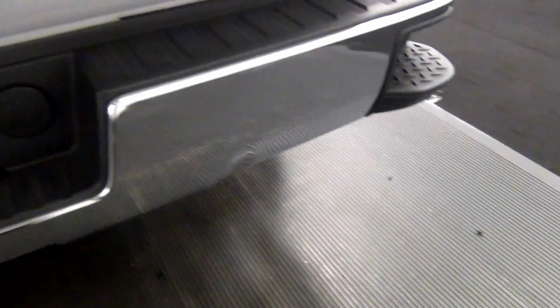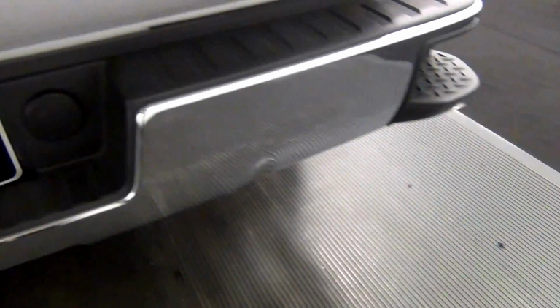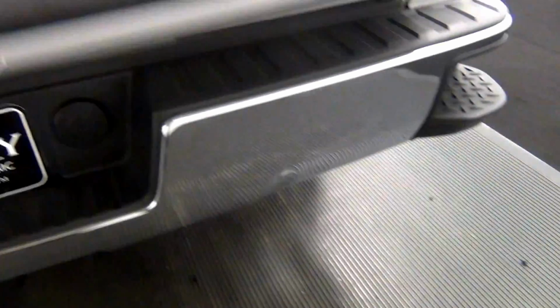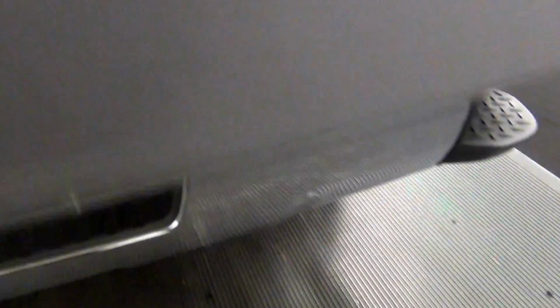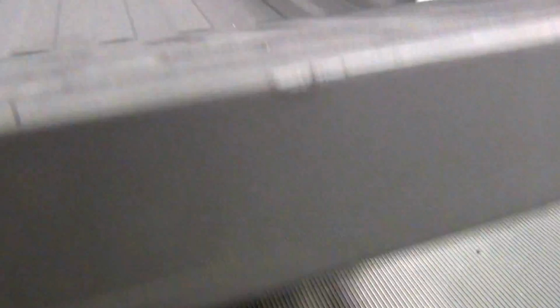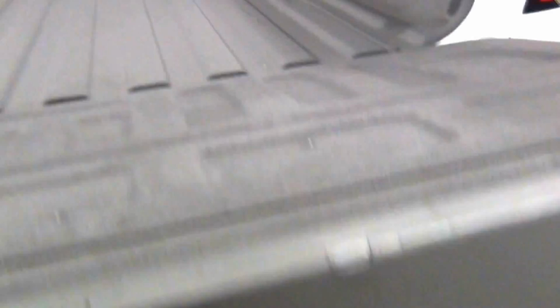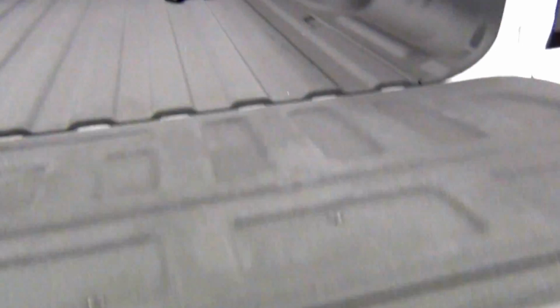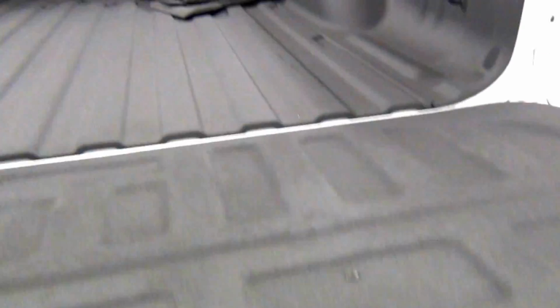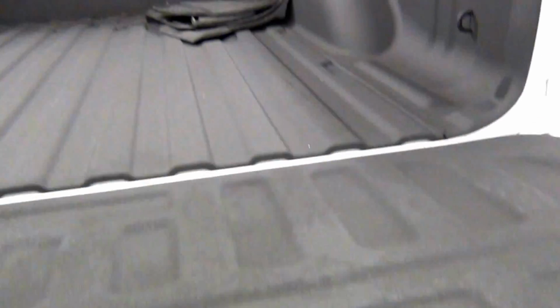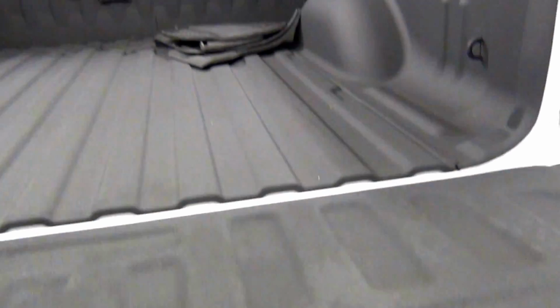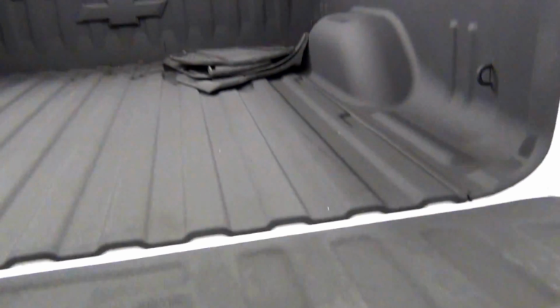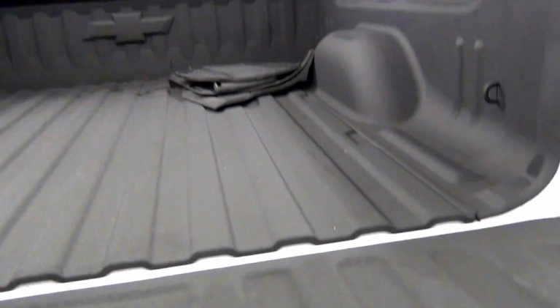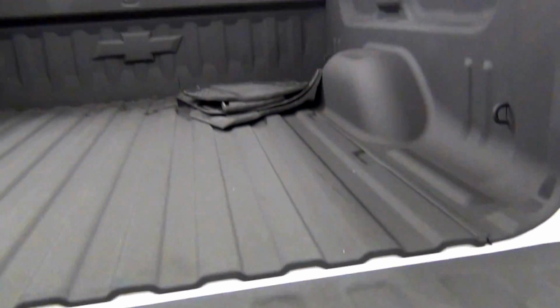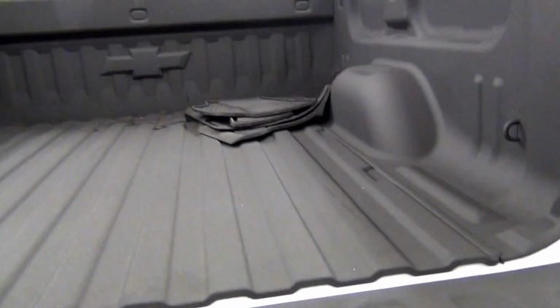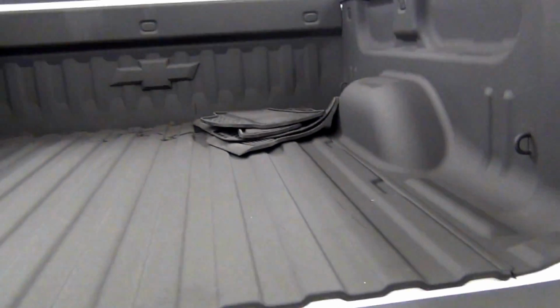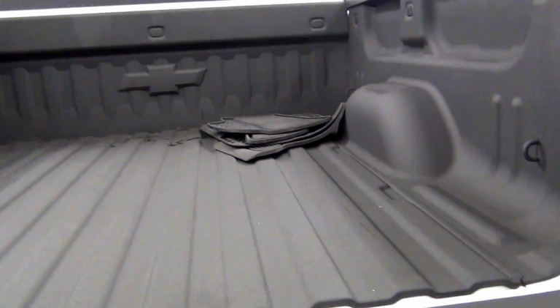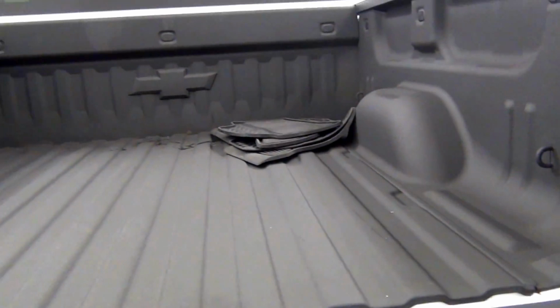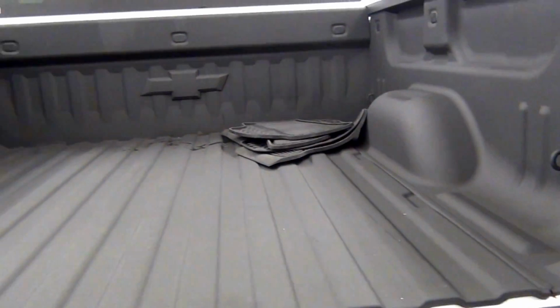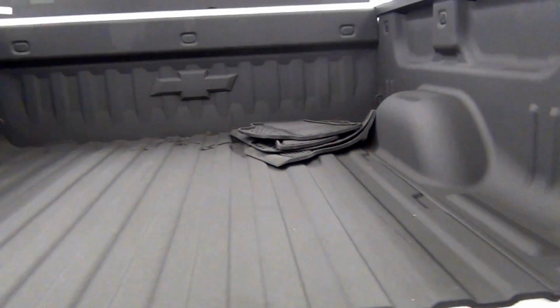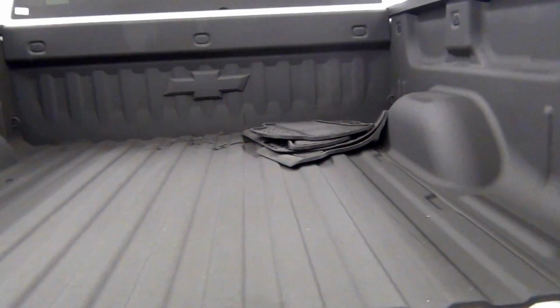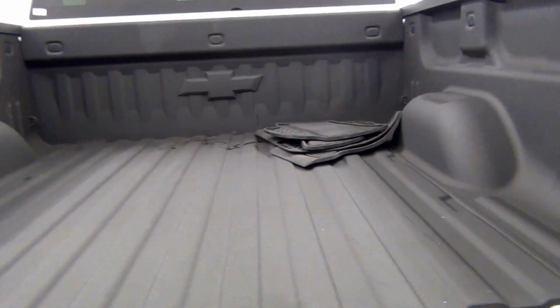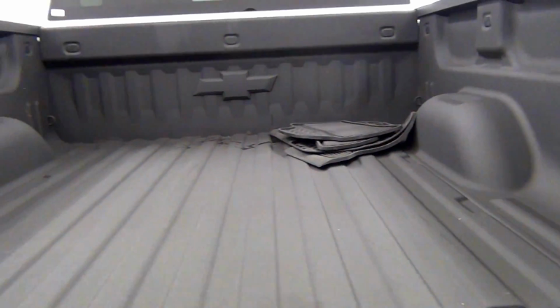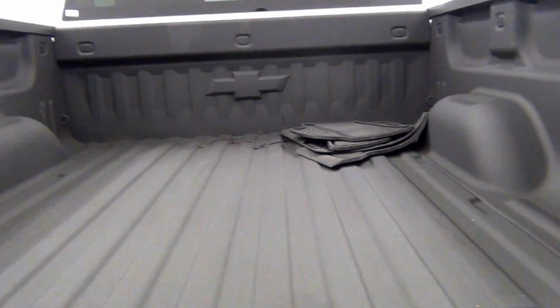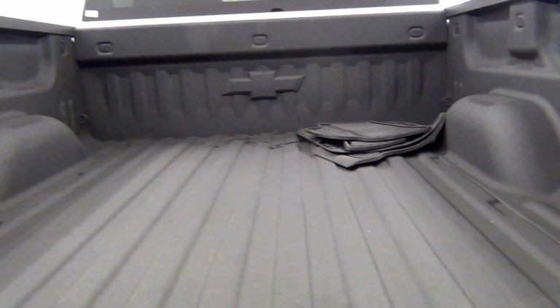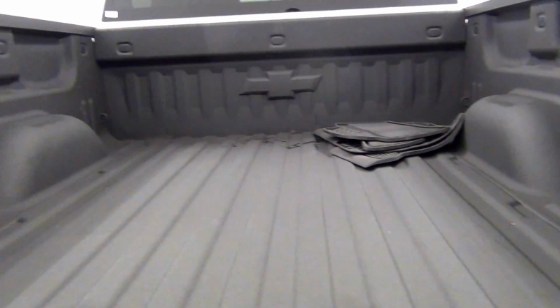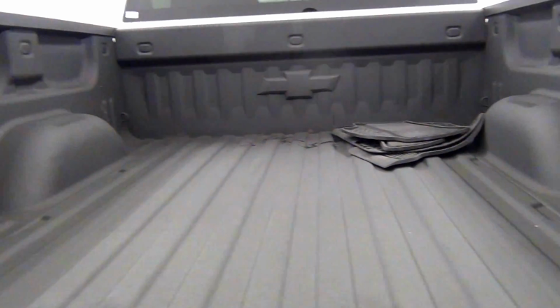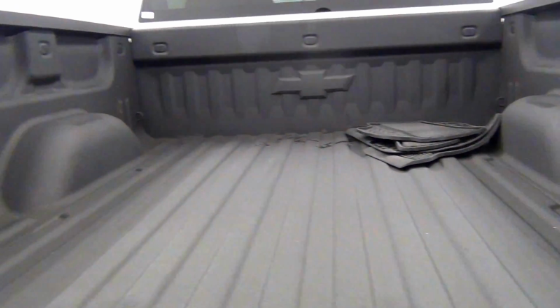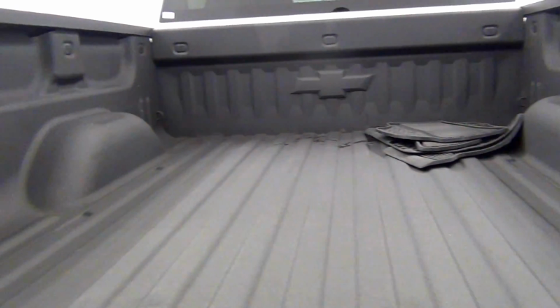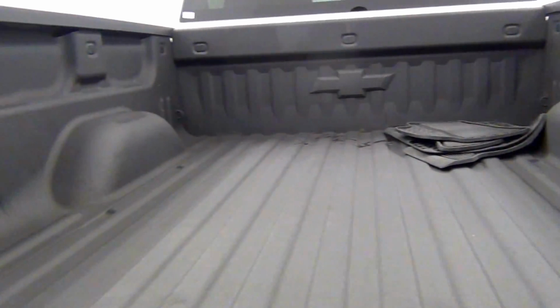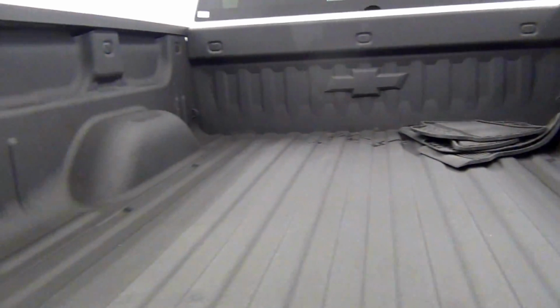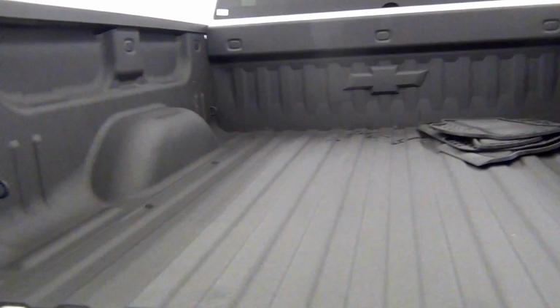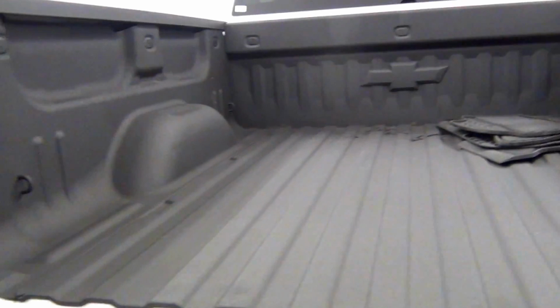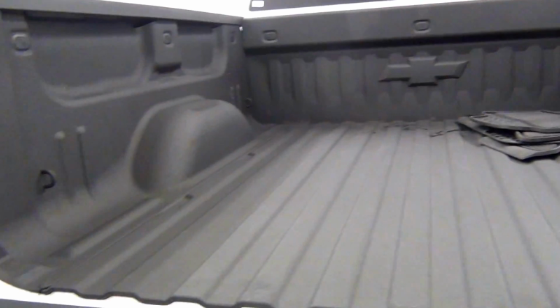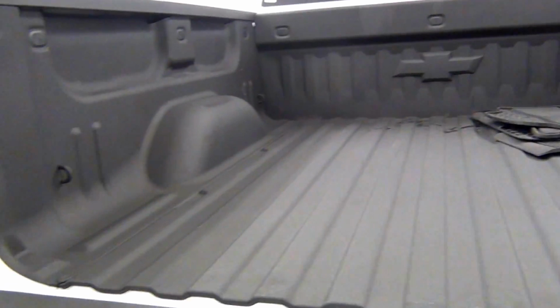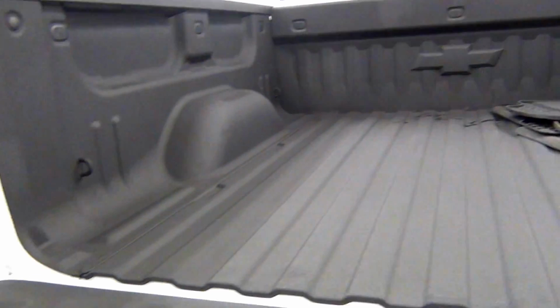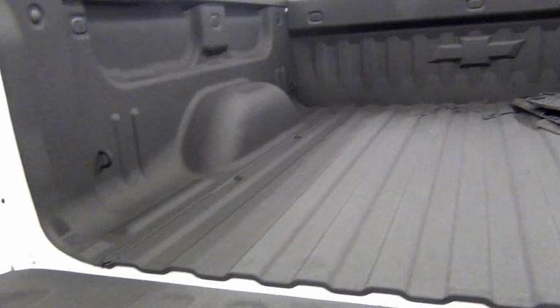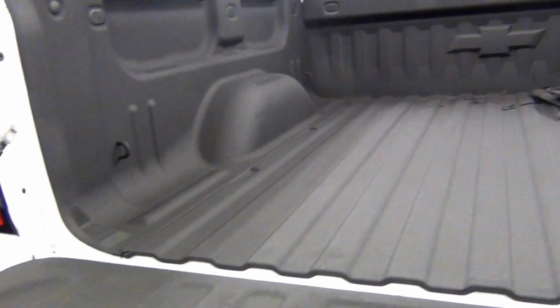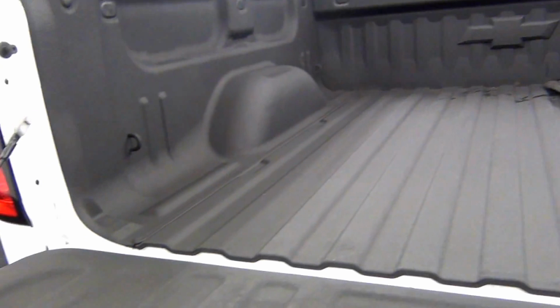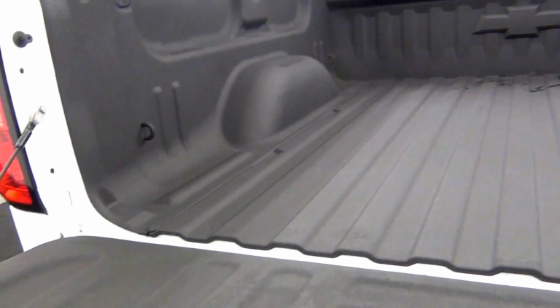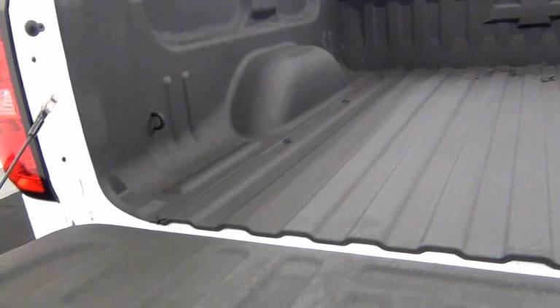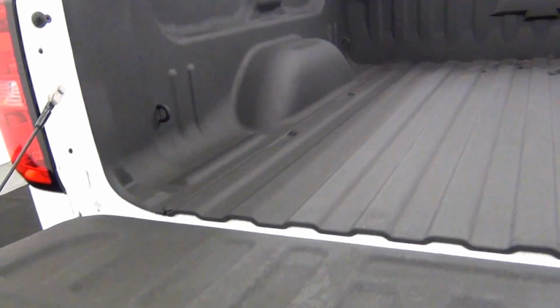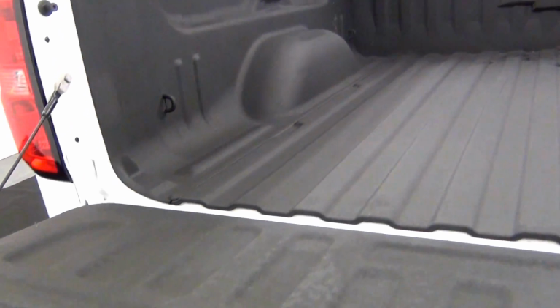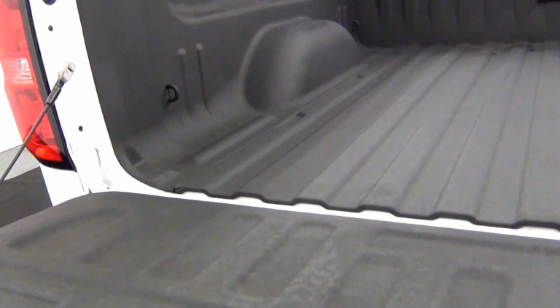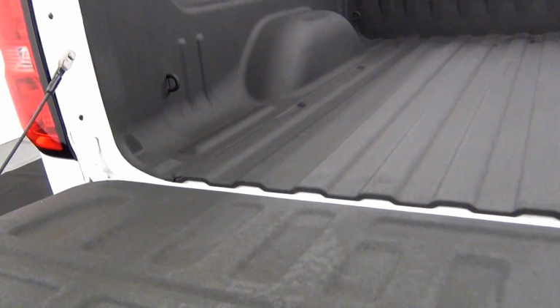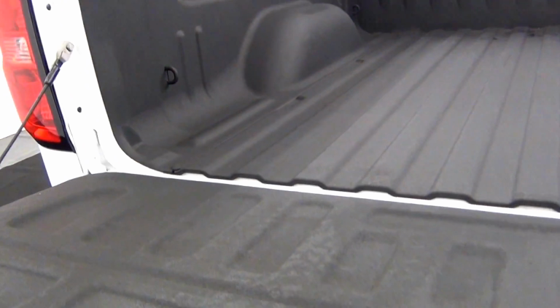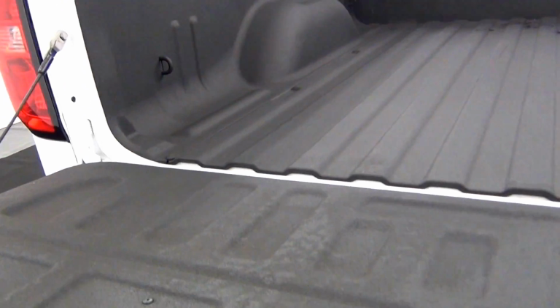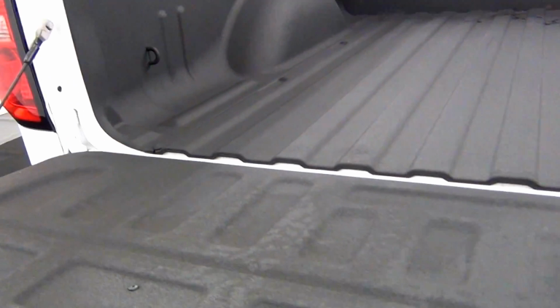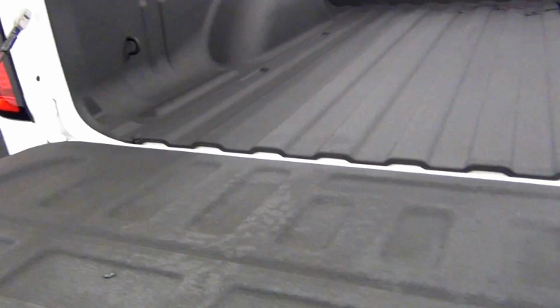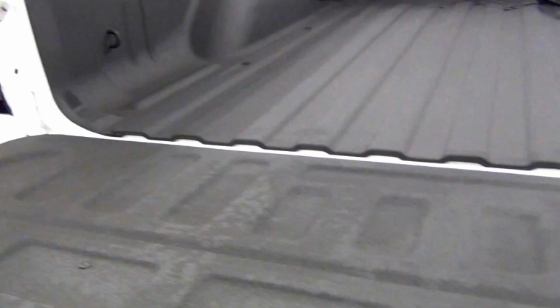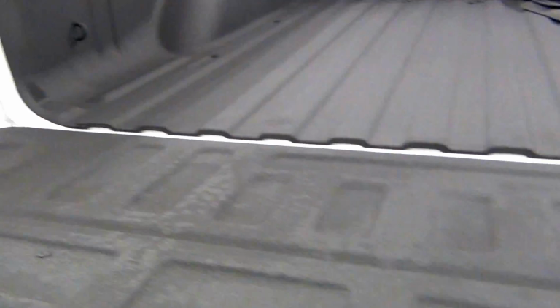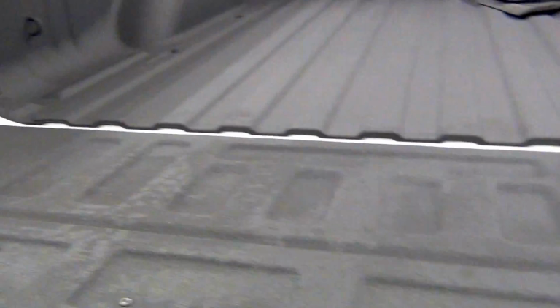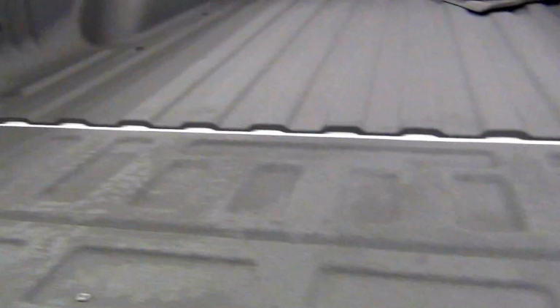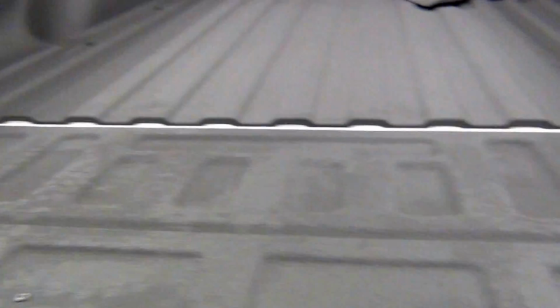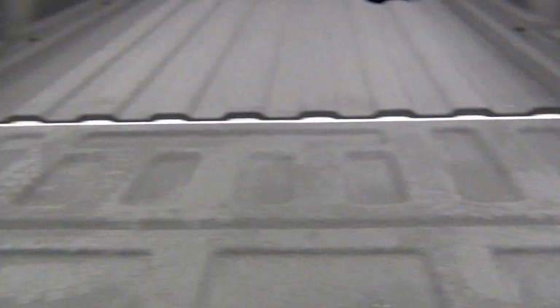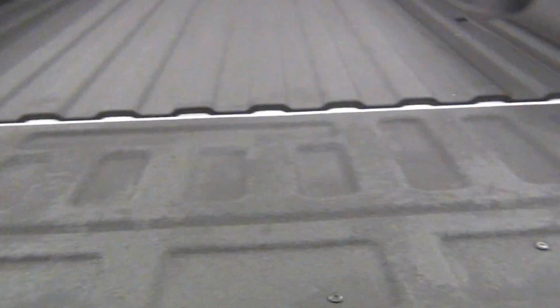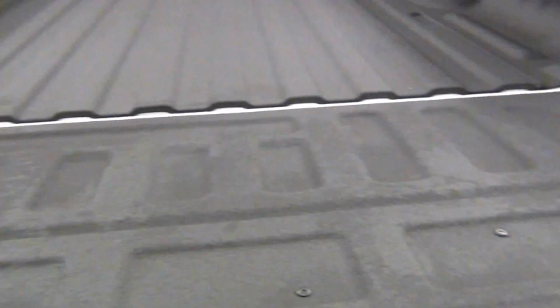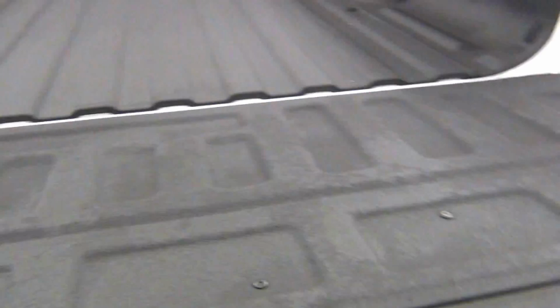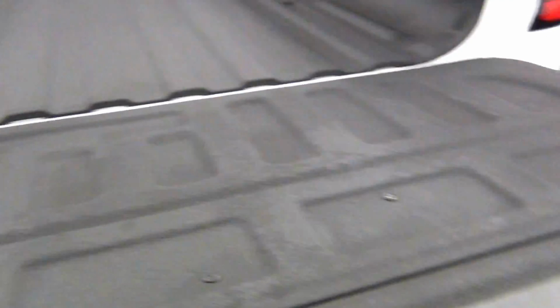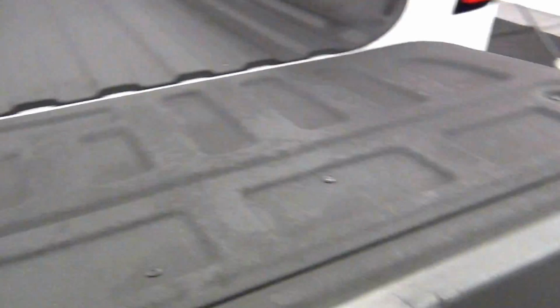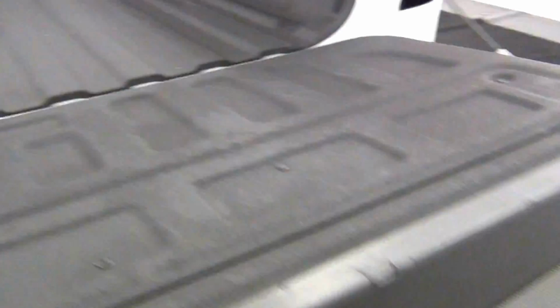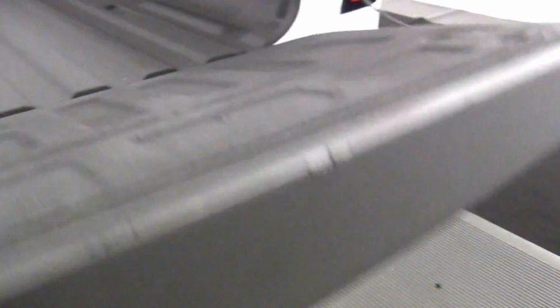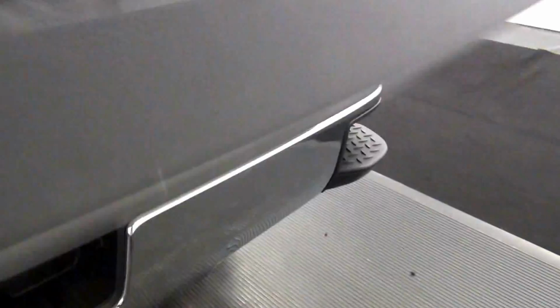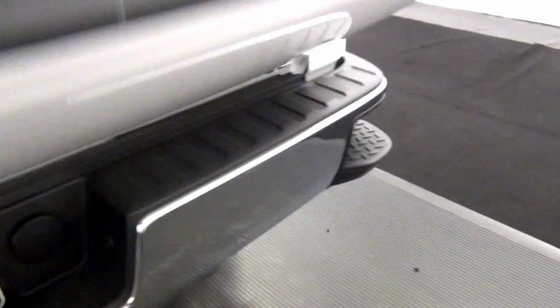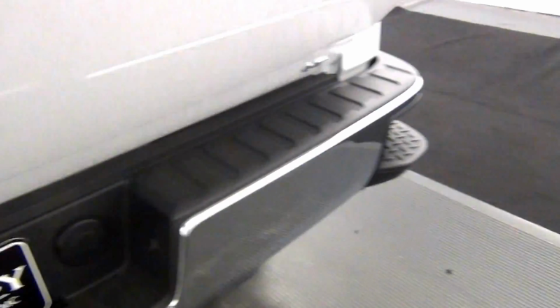Here's a view inside of the flatbed area. Inside of the flatbed area looks clean.